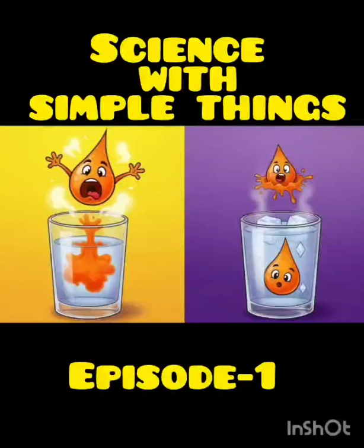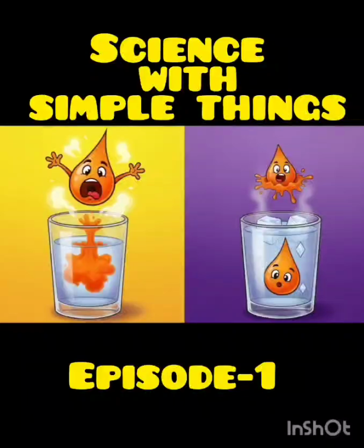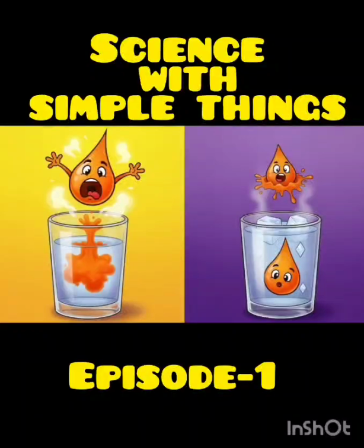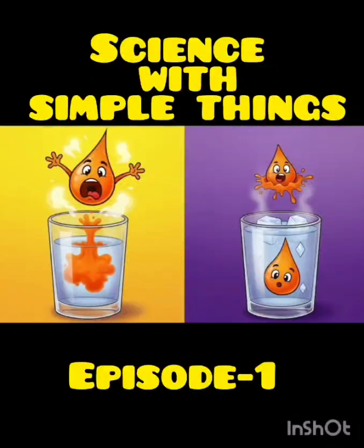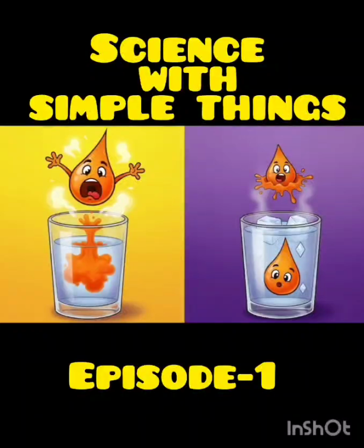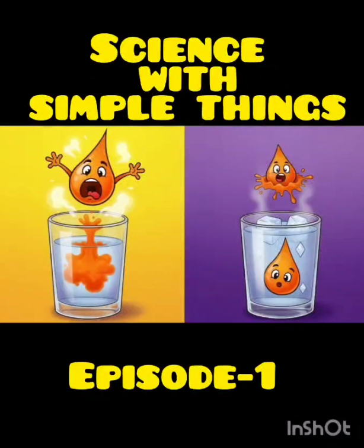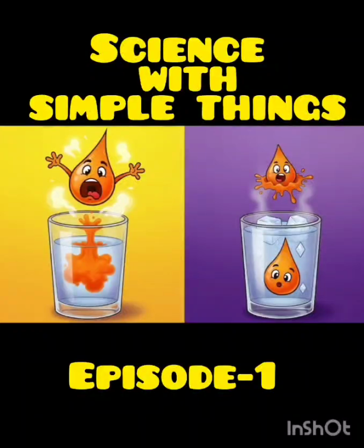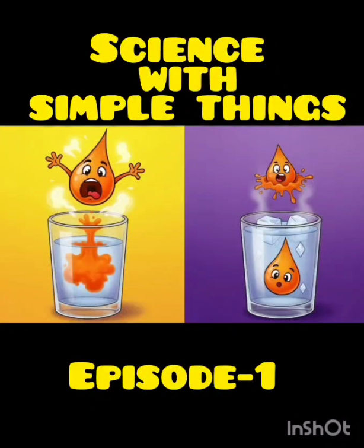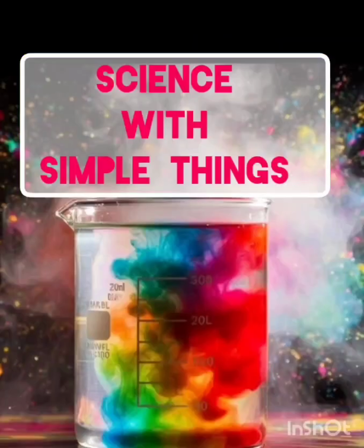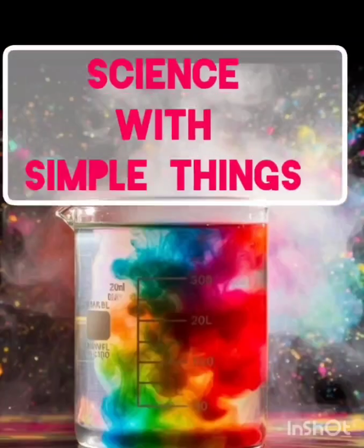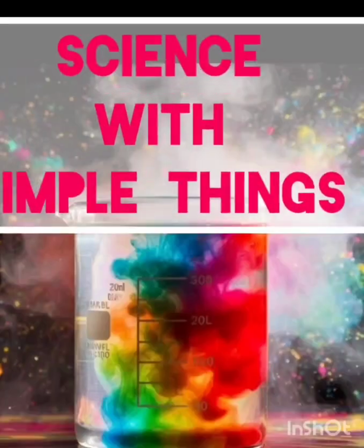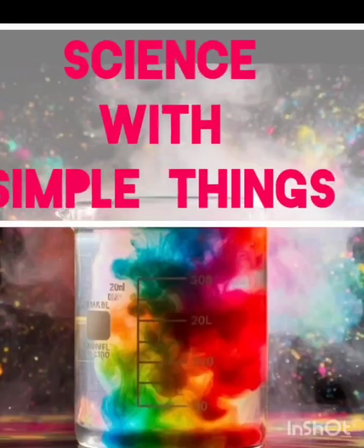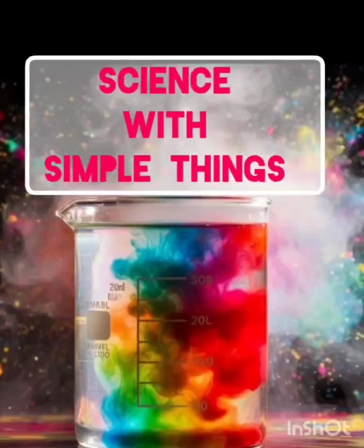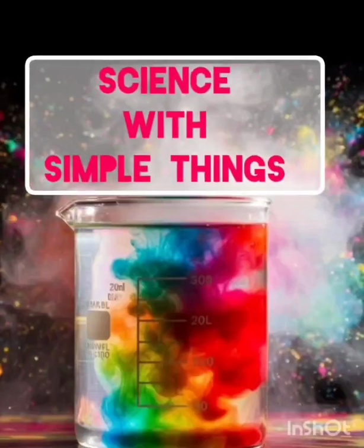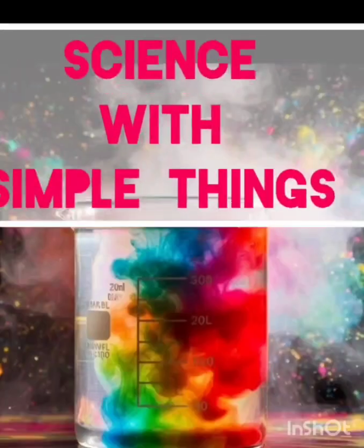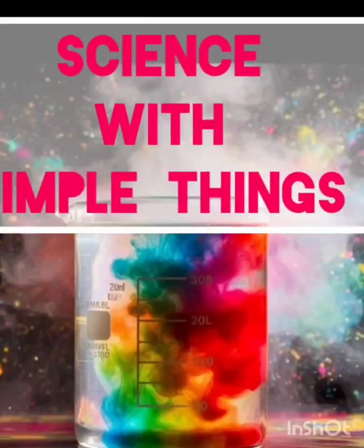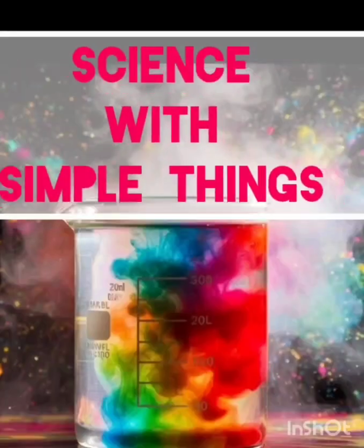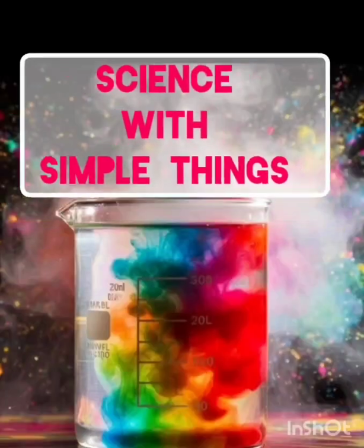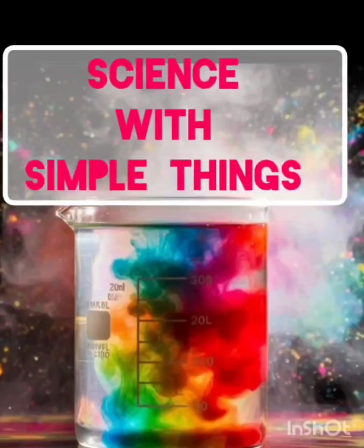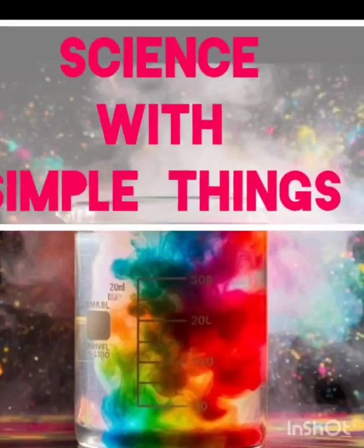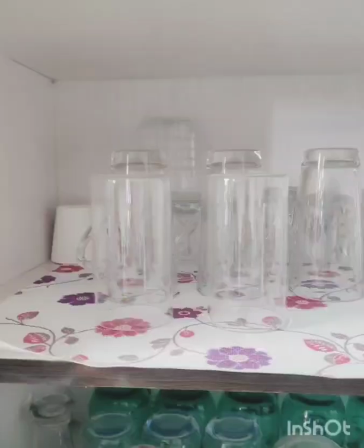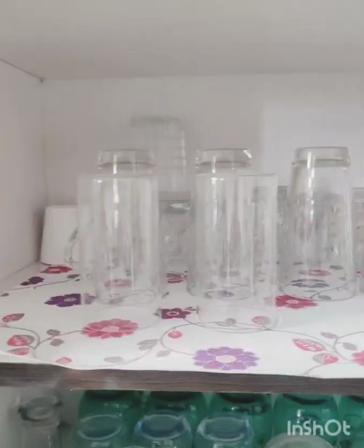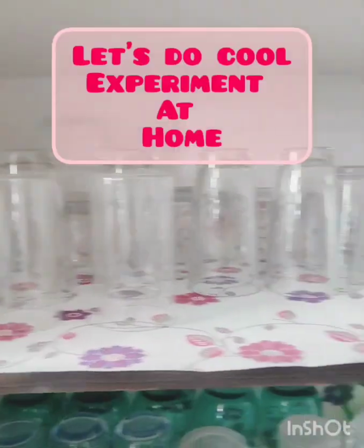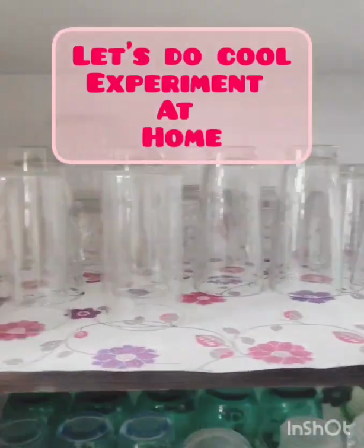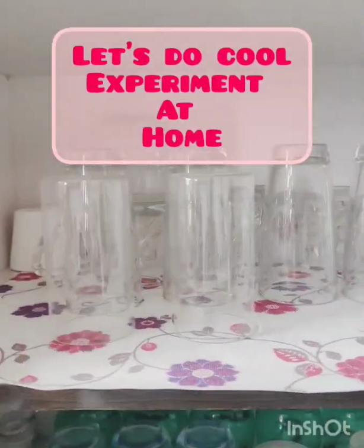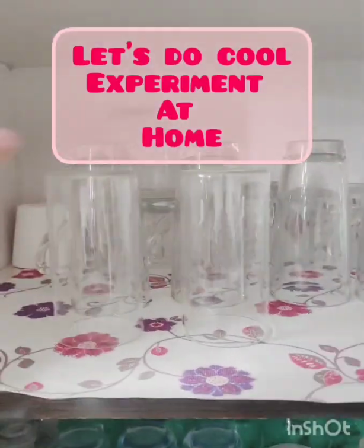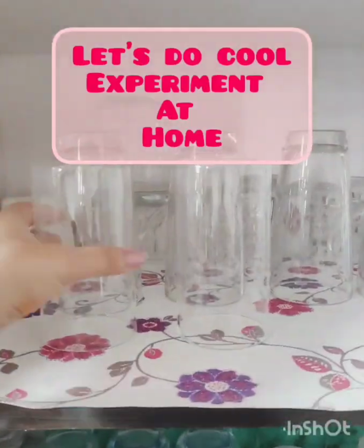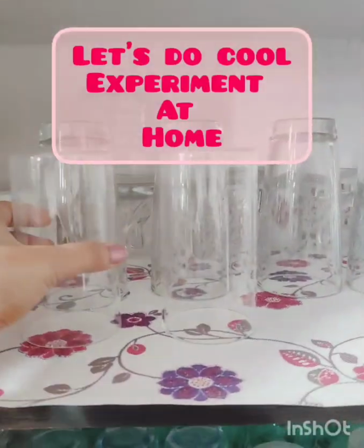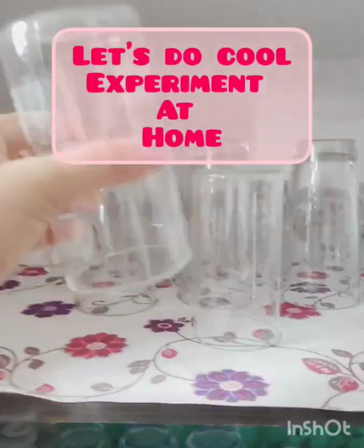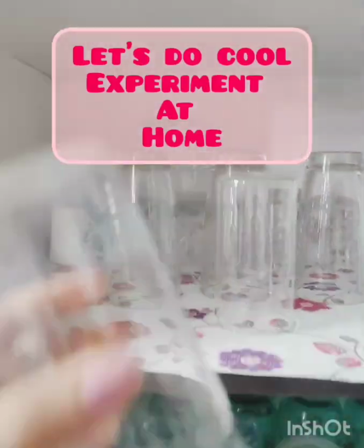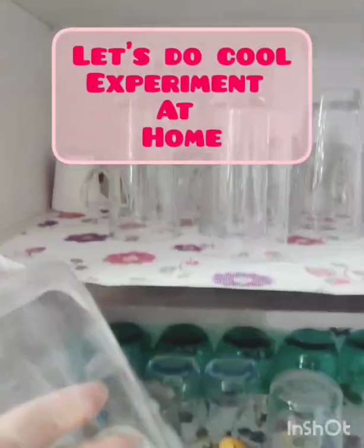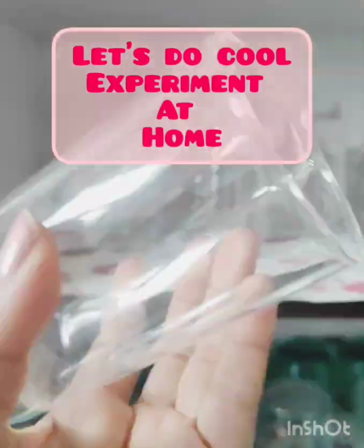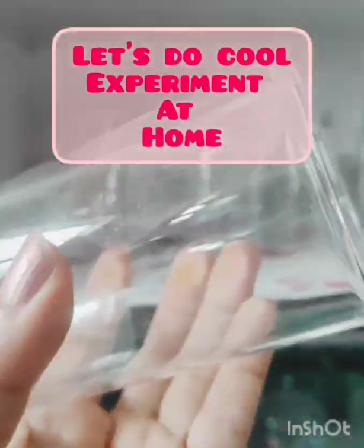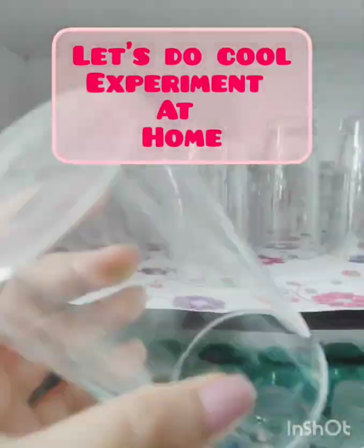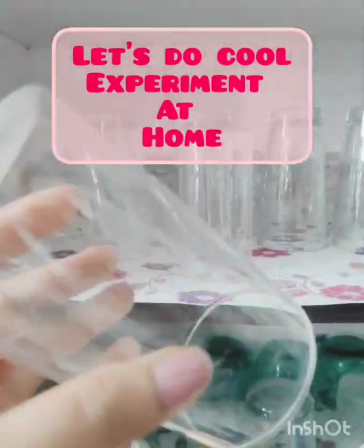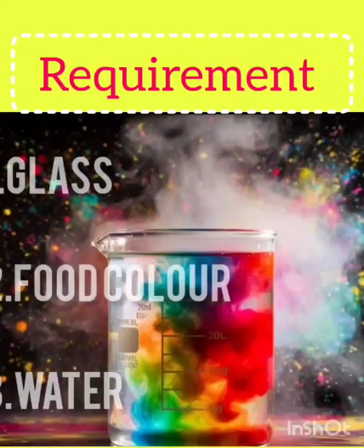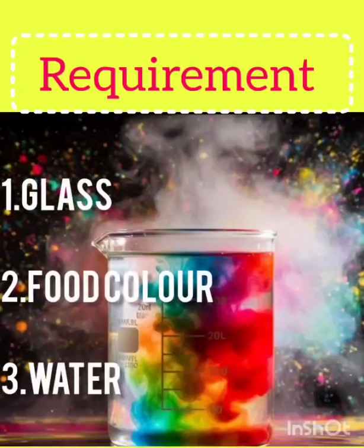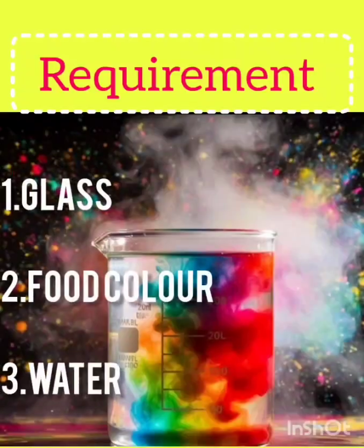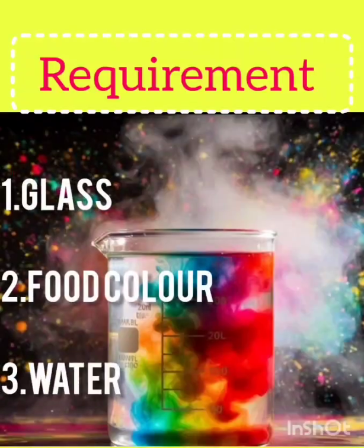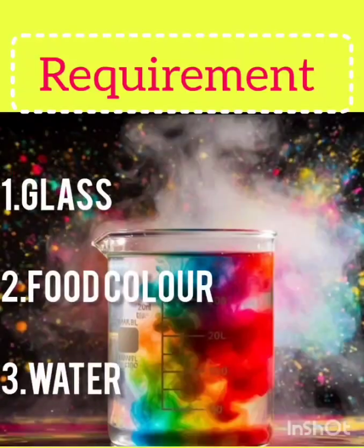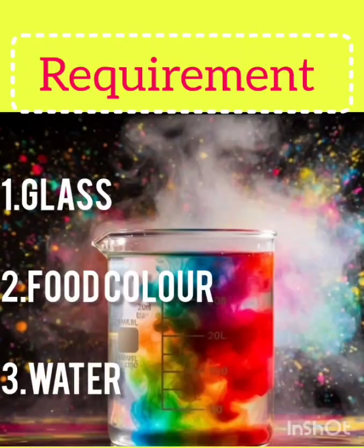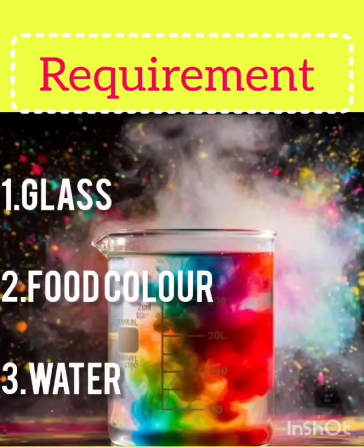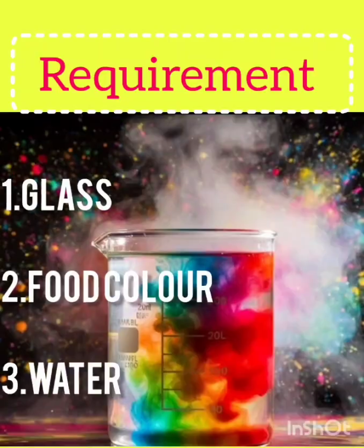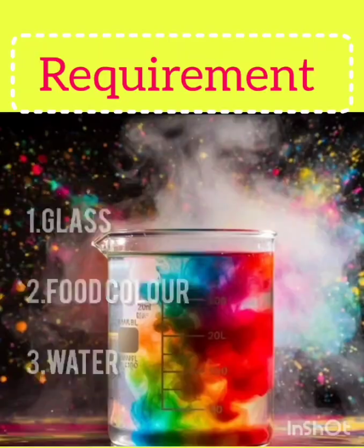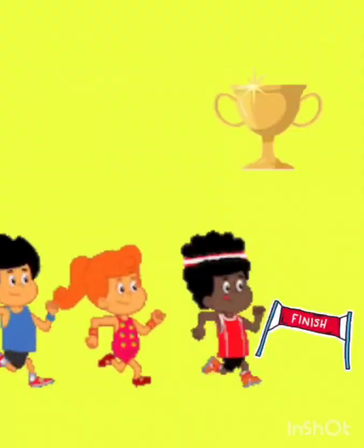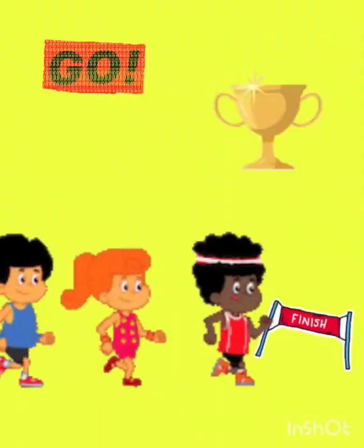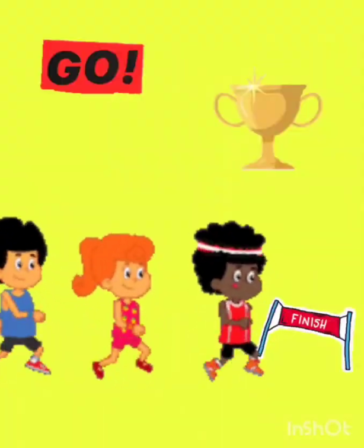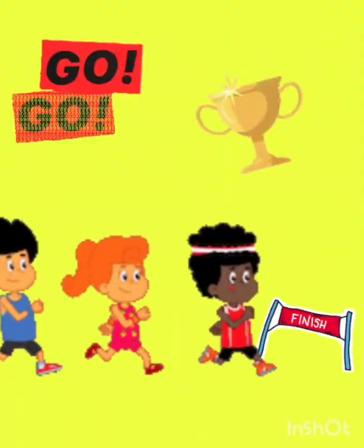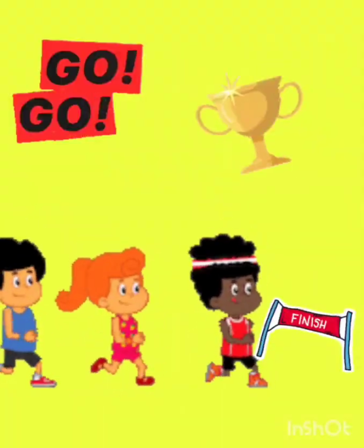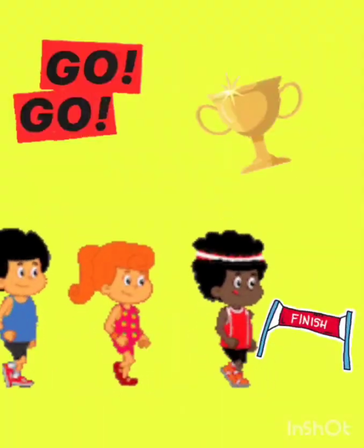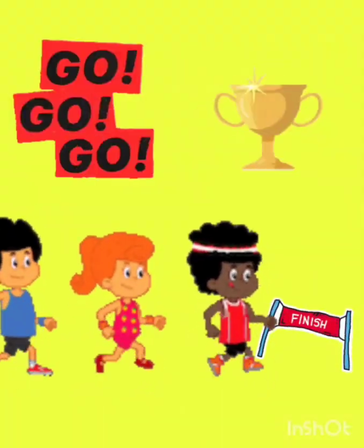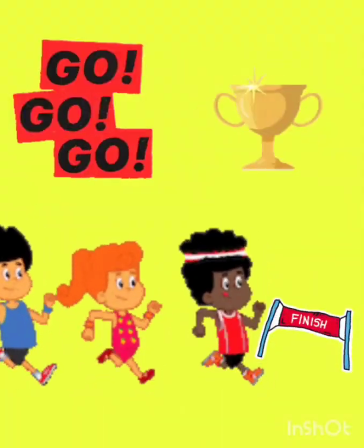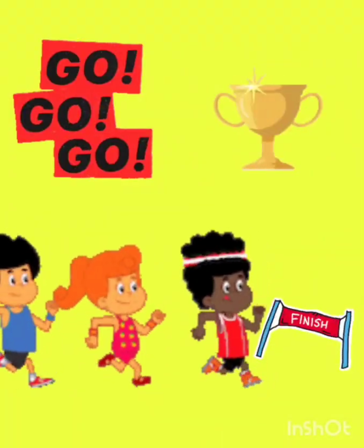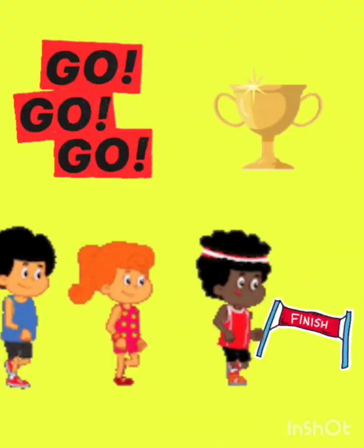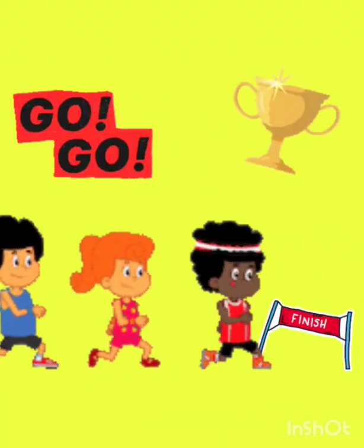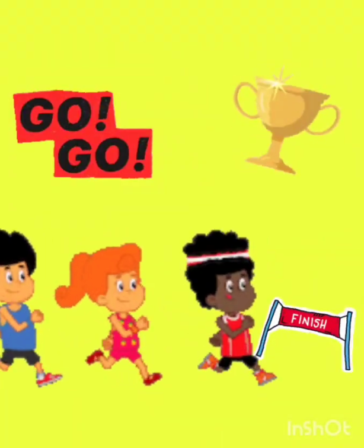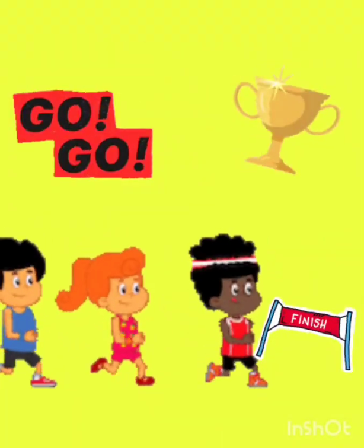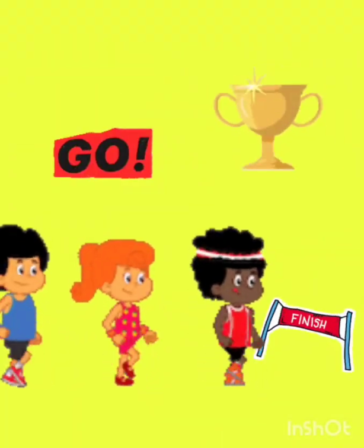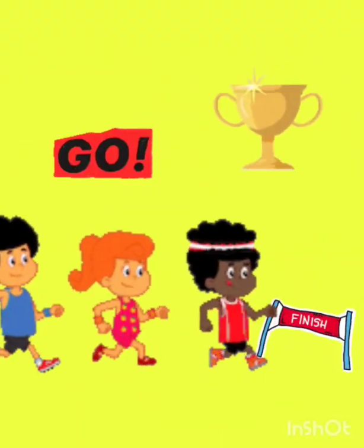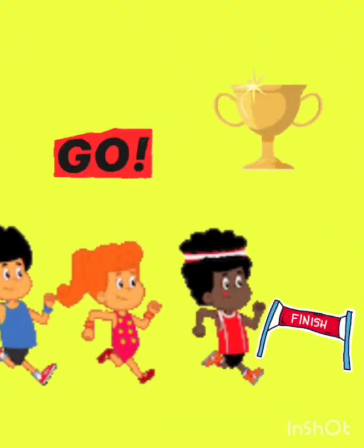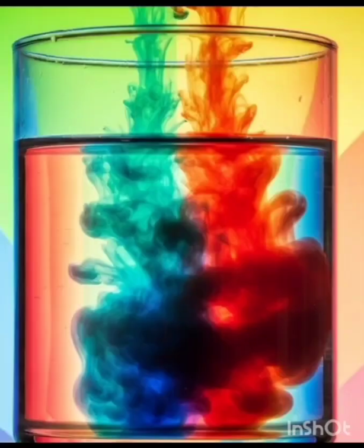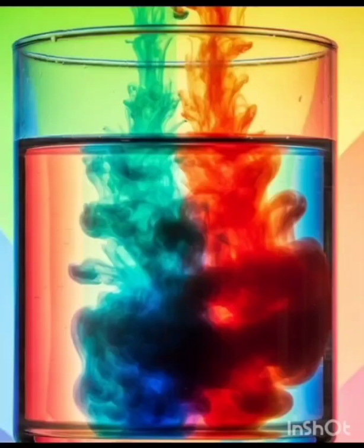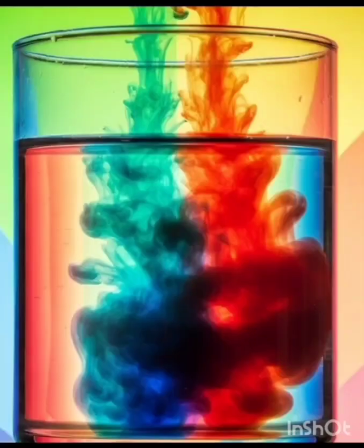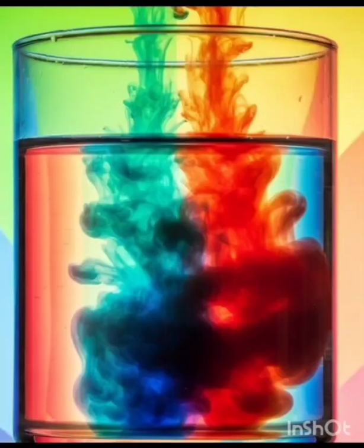Welcome to episode 1 of Science with Simple Things — awesome experiments using simple stuff at home. Today, it's a race: who dissolves first?